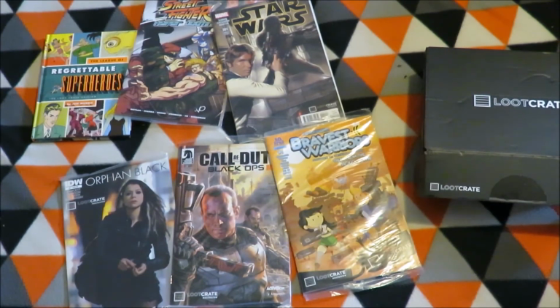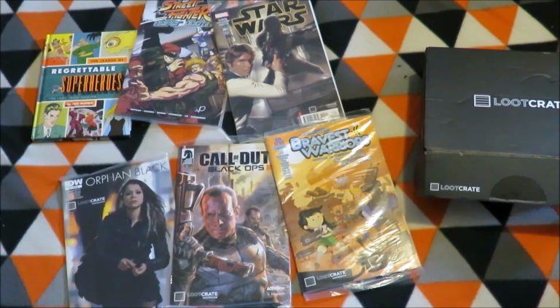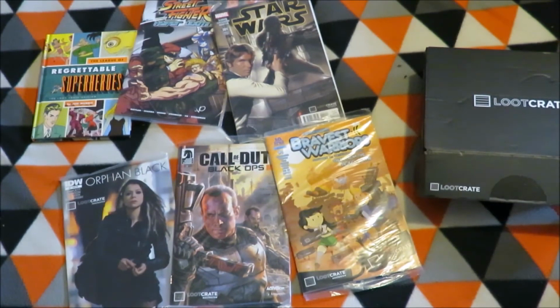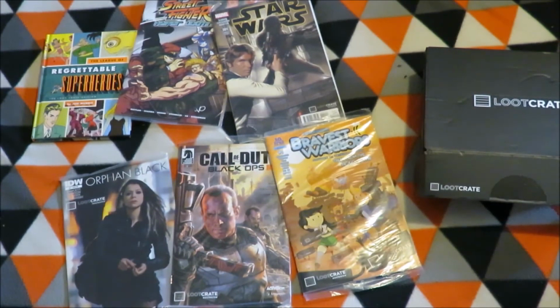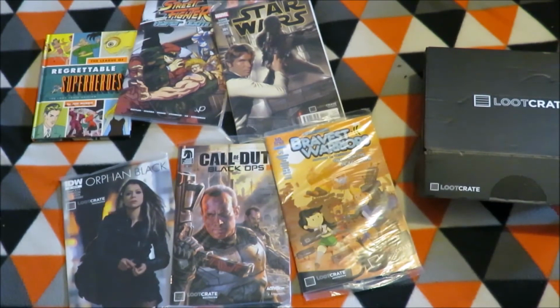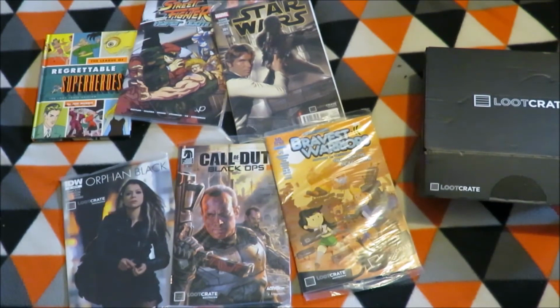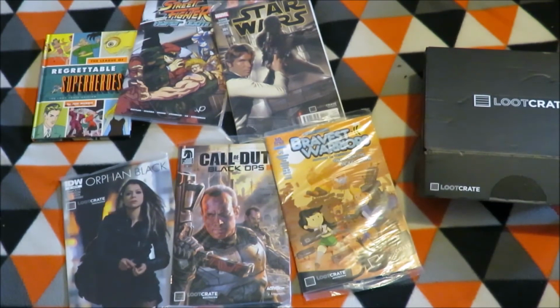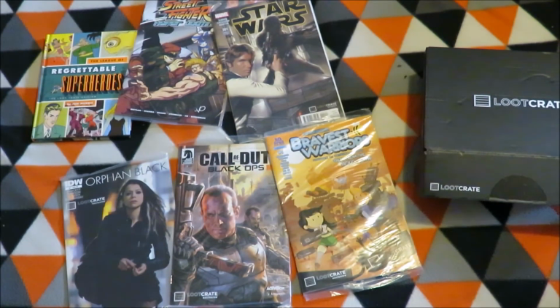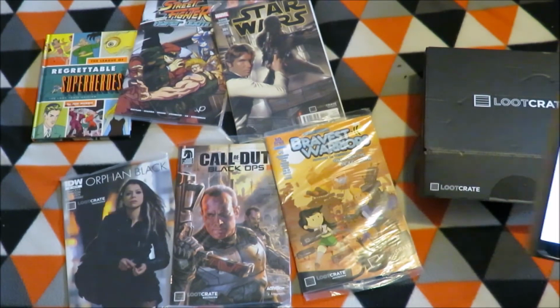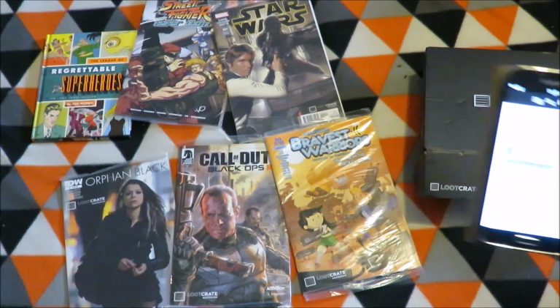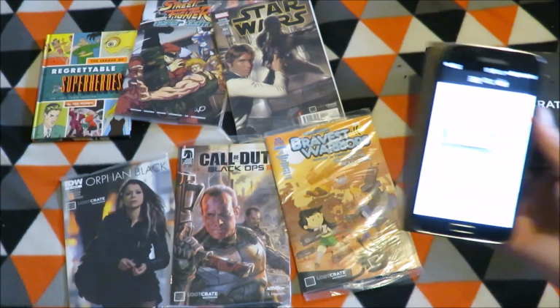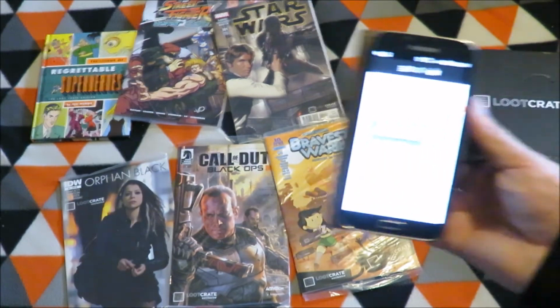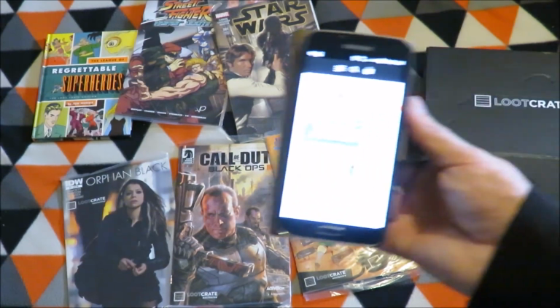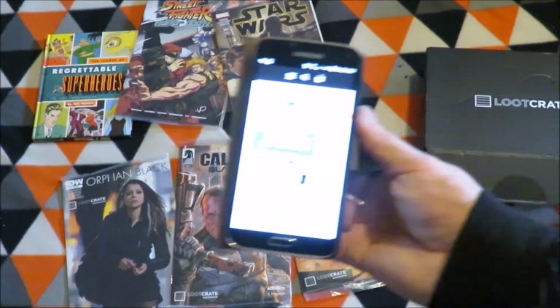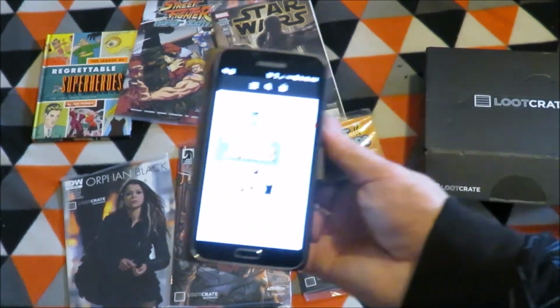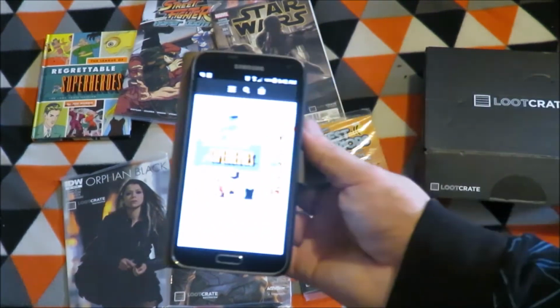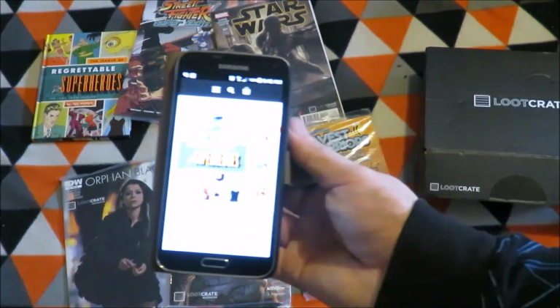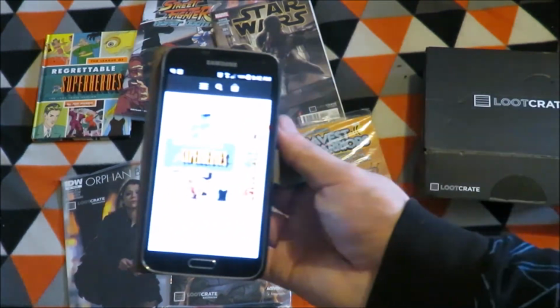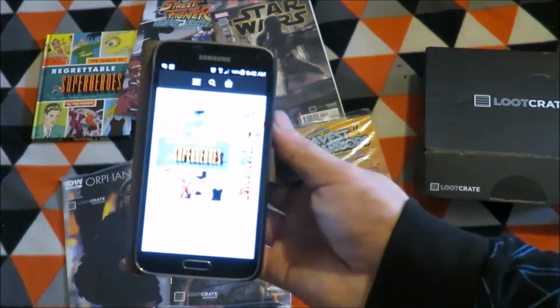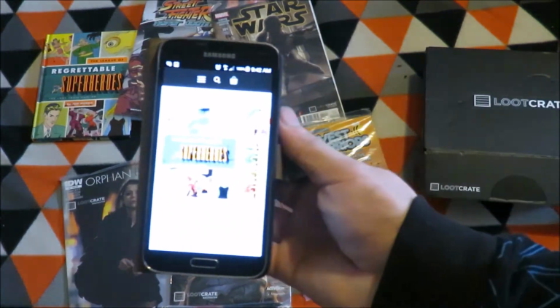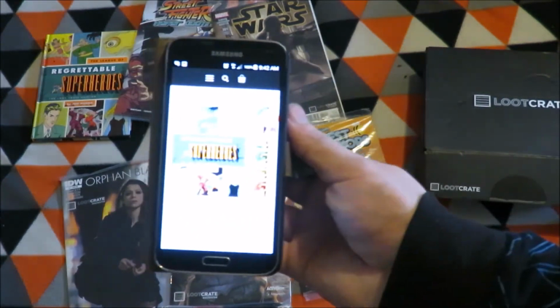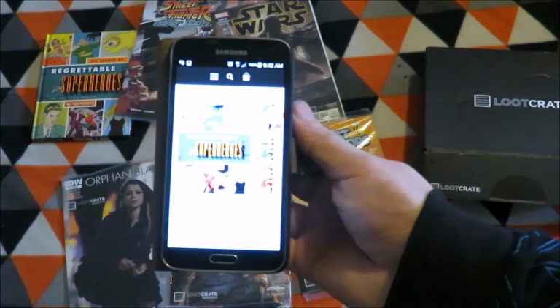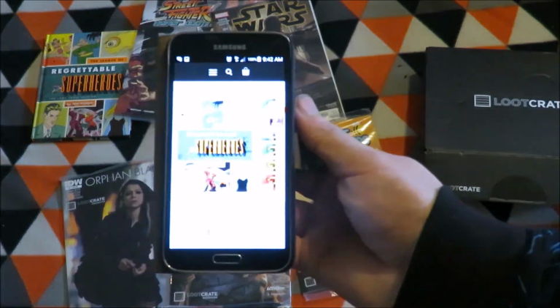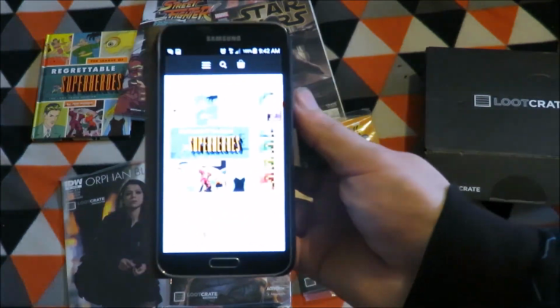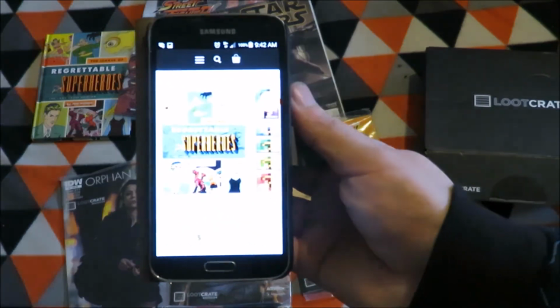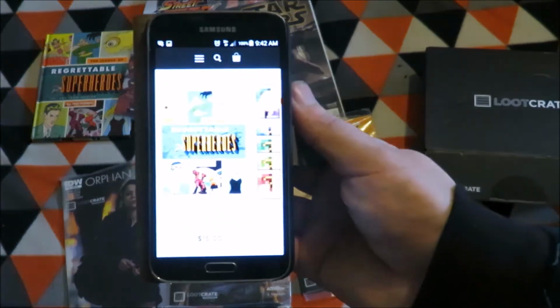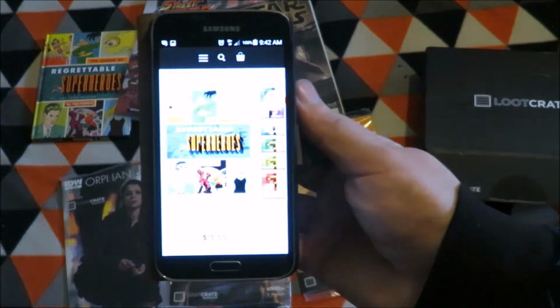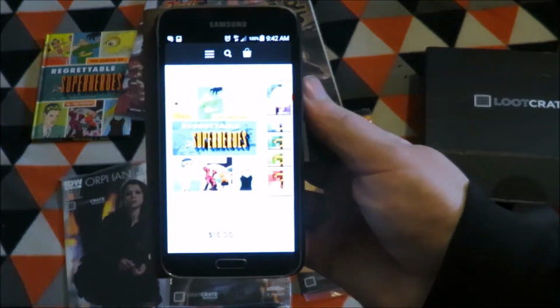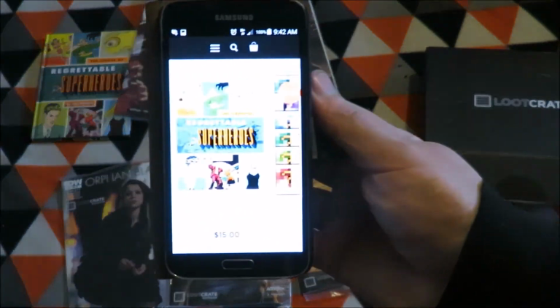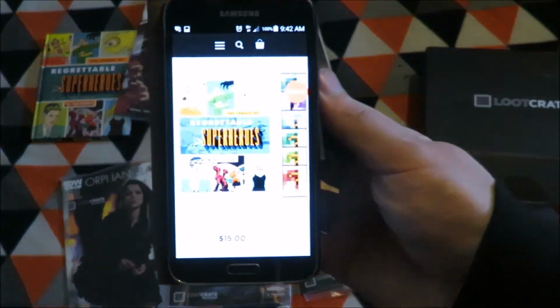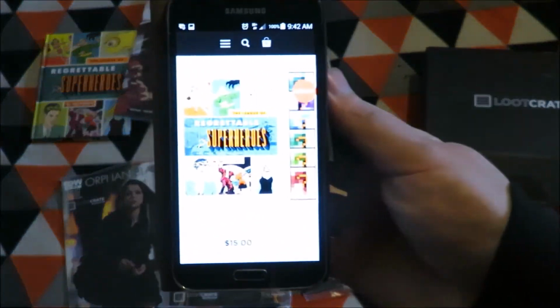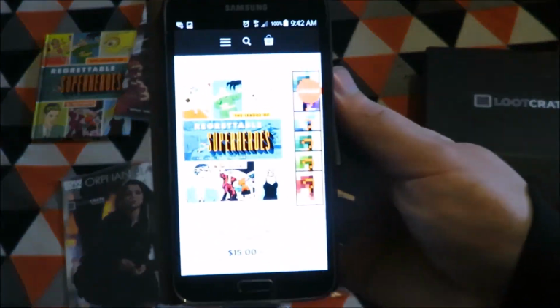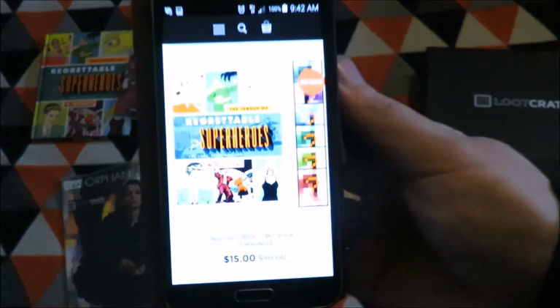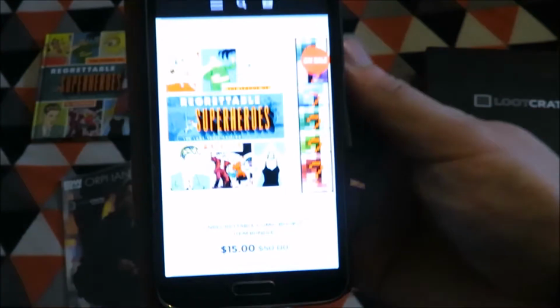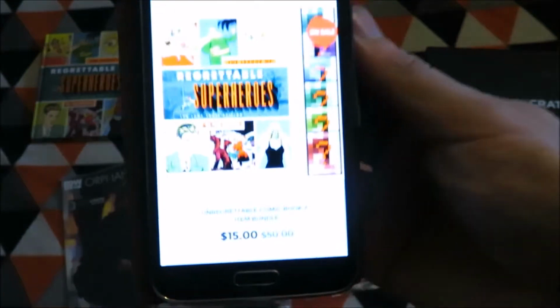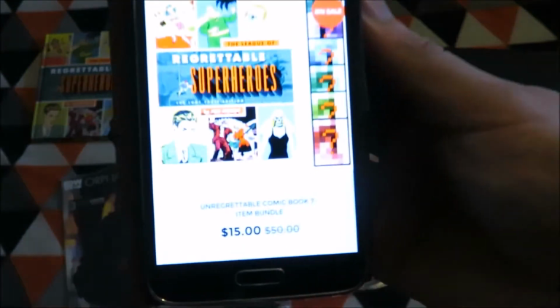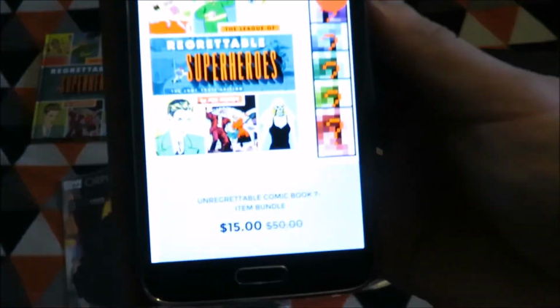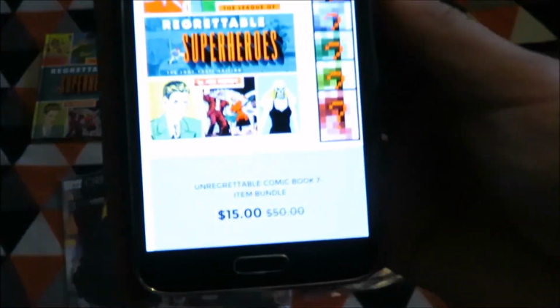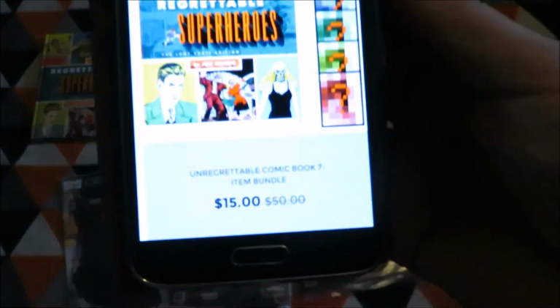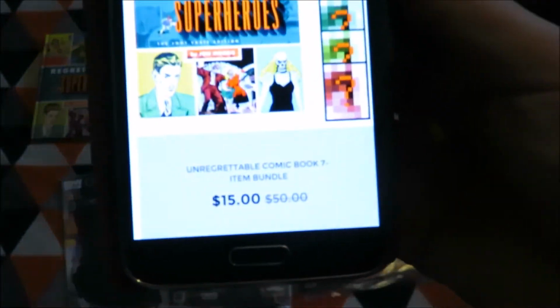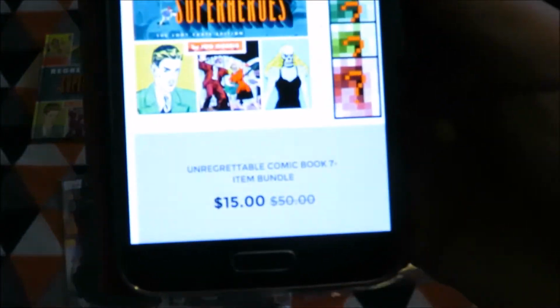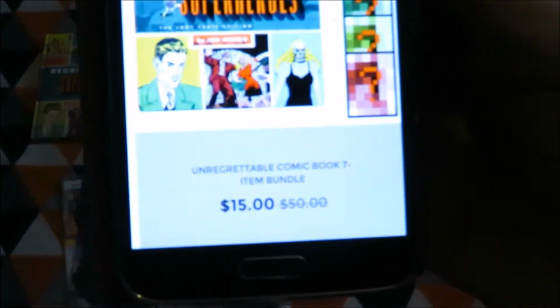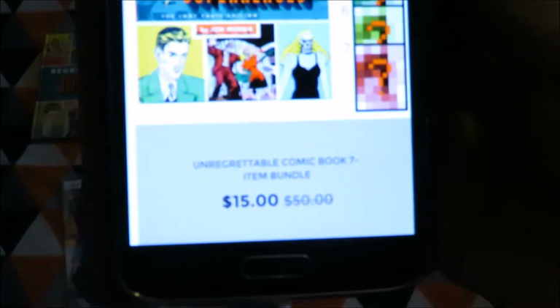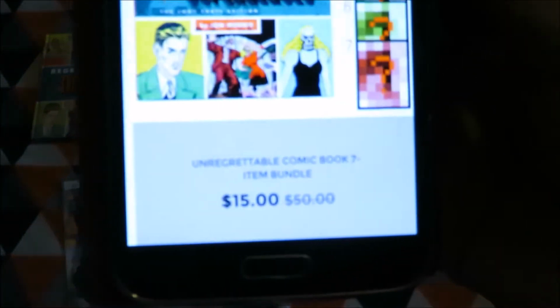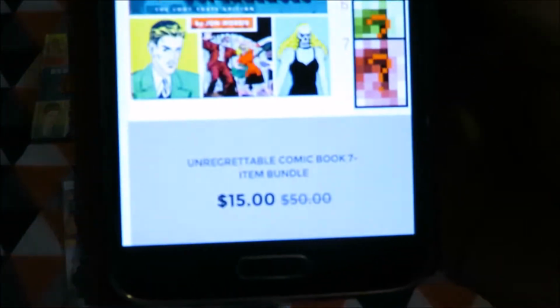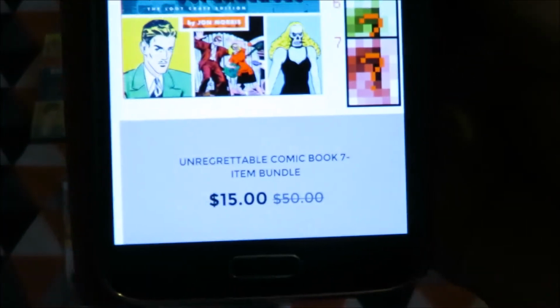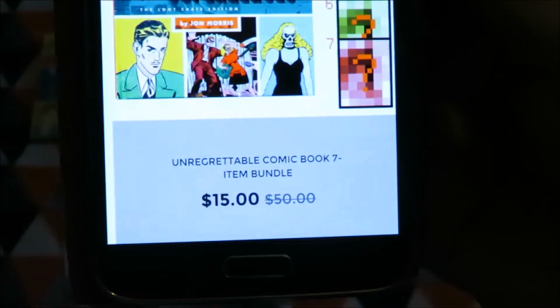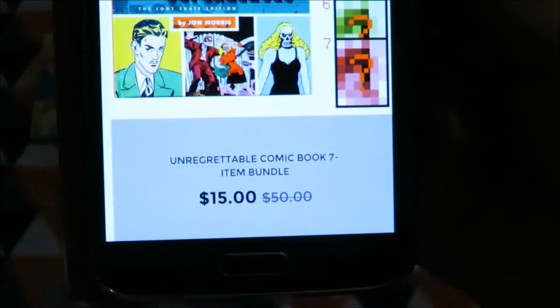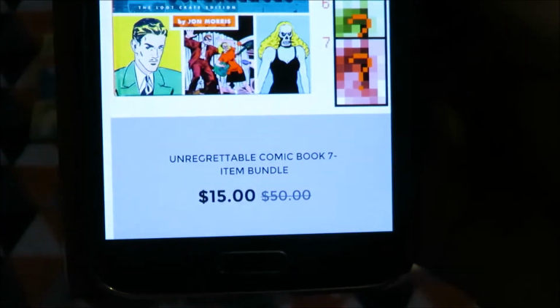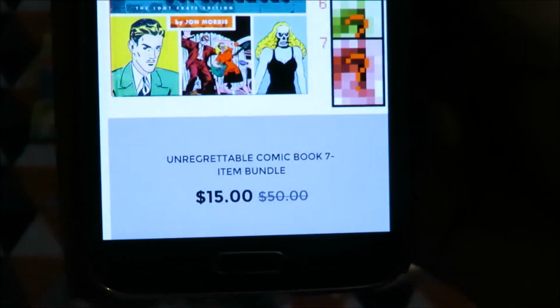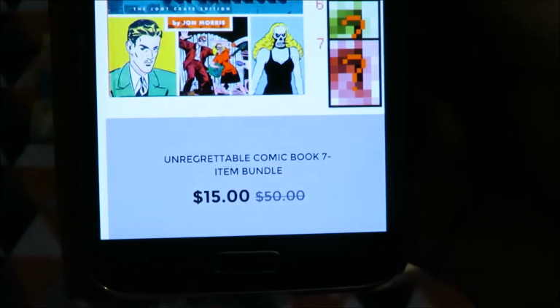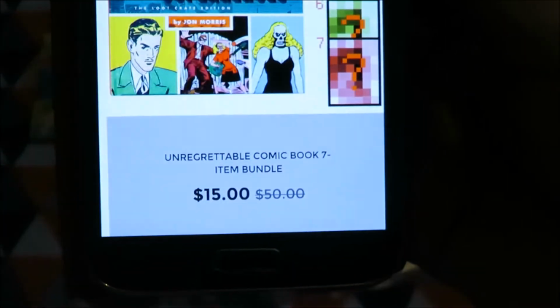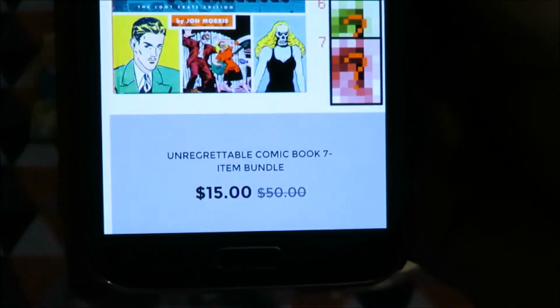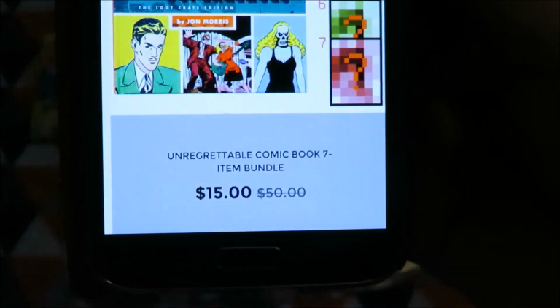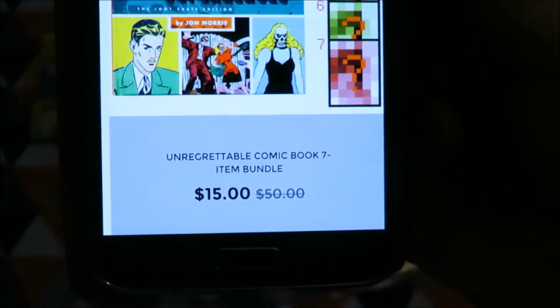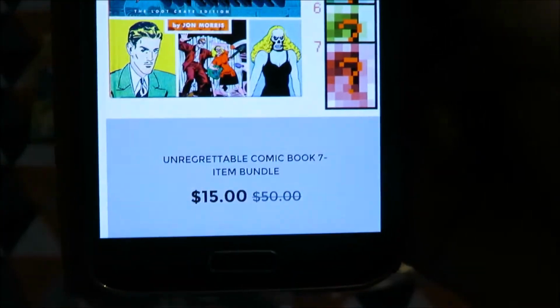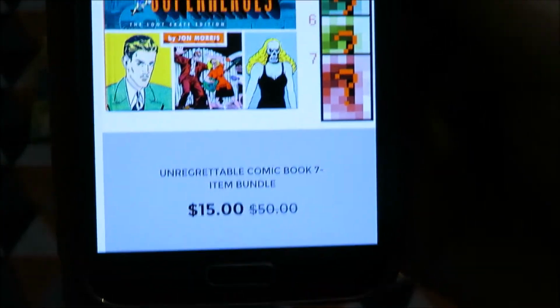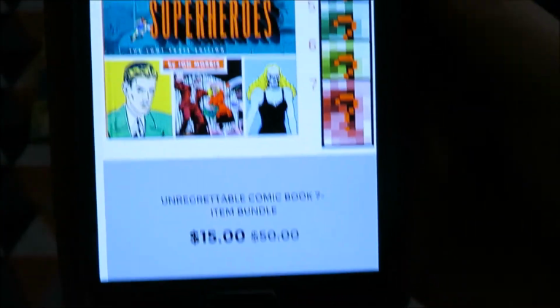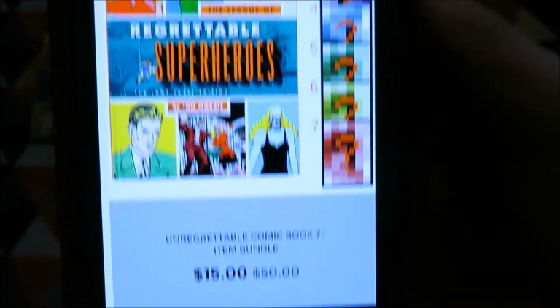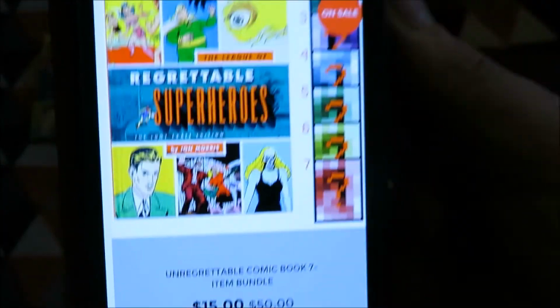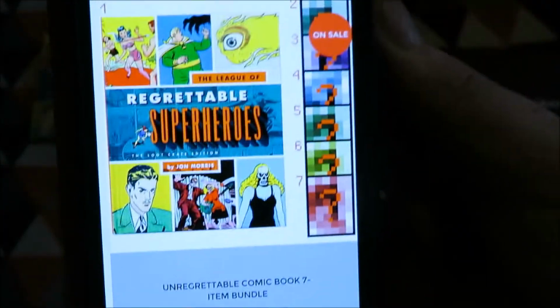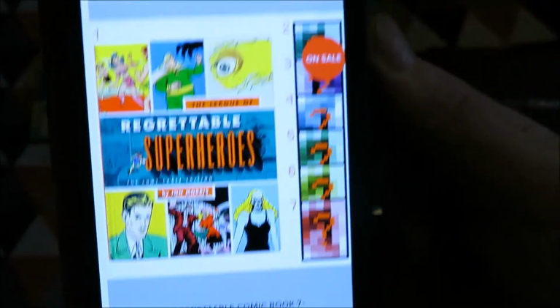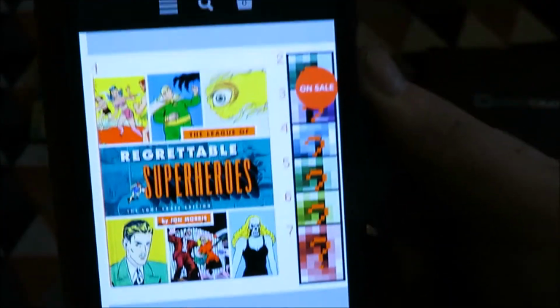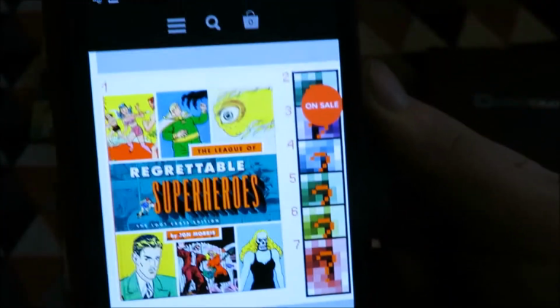So going through it, it's saying a seven item bundle.